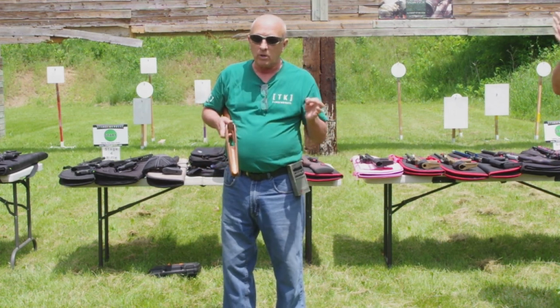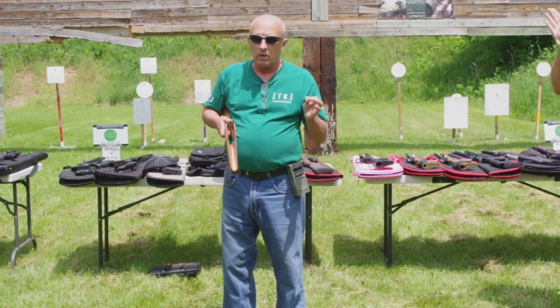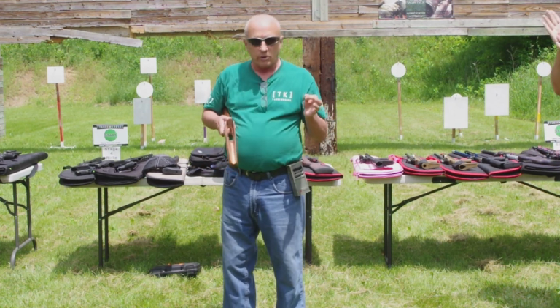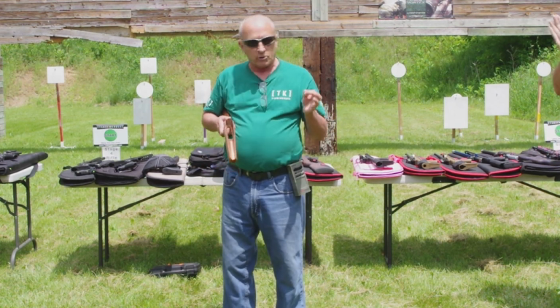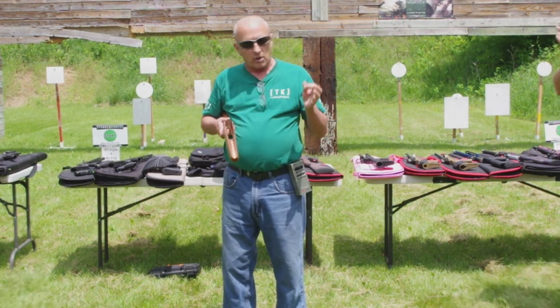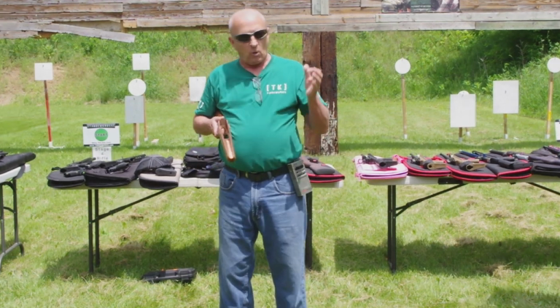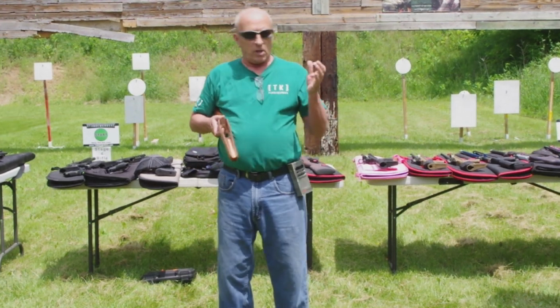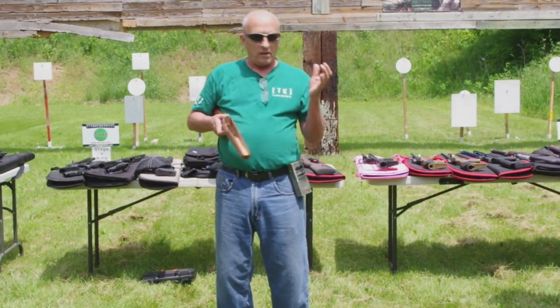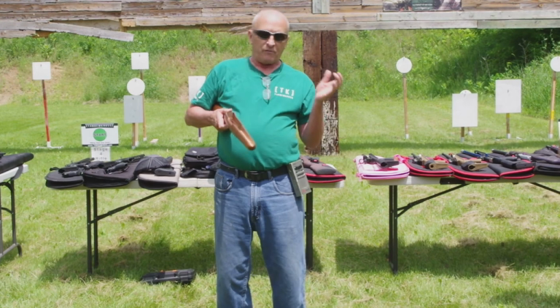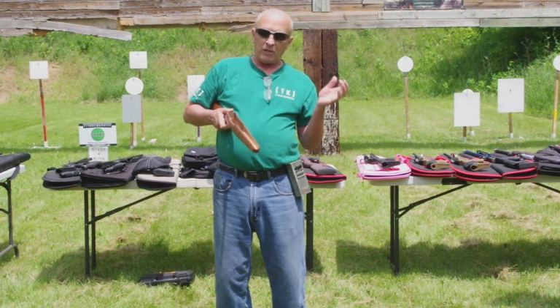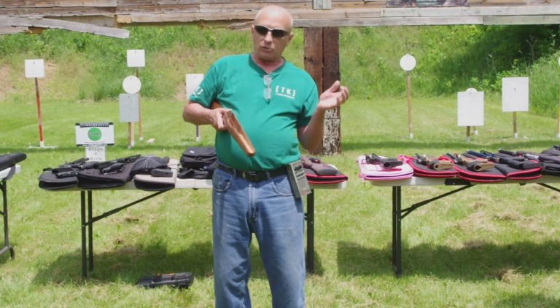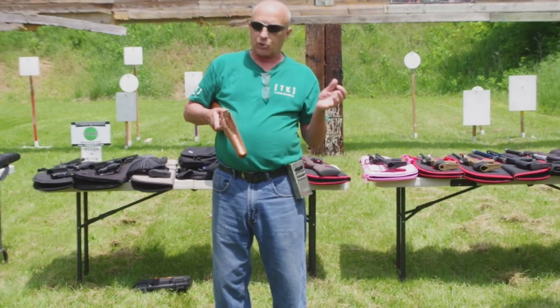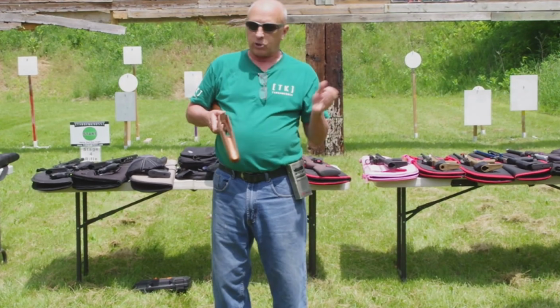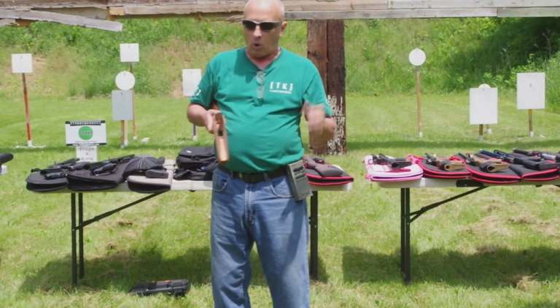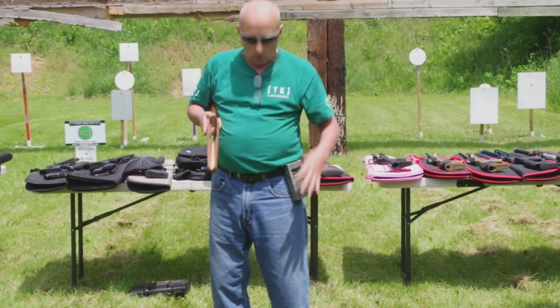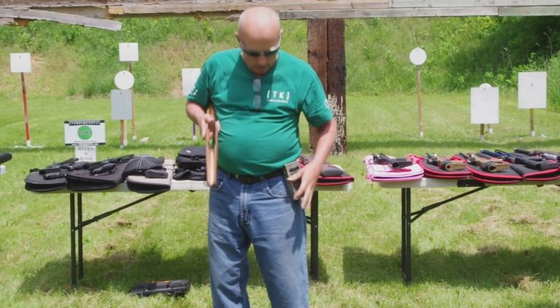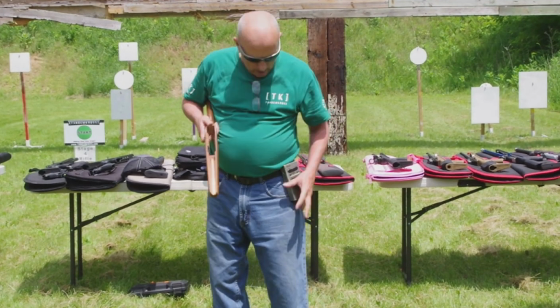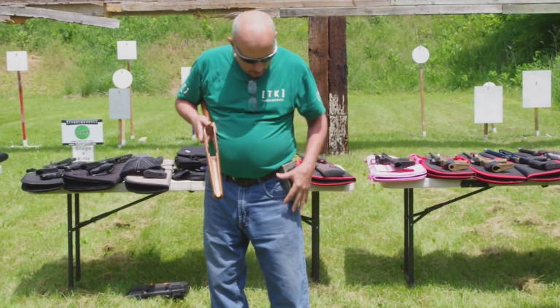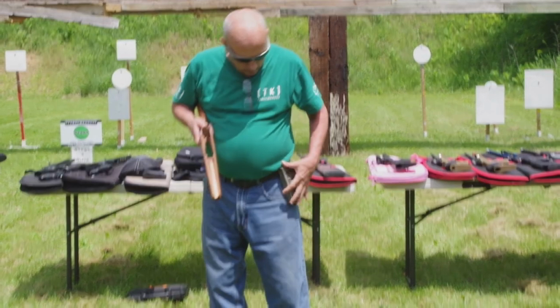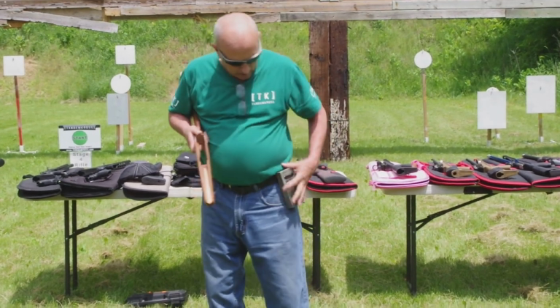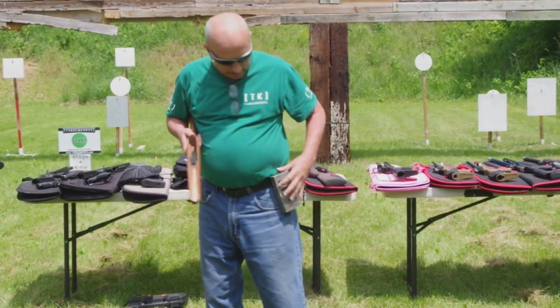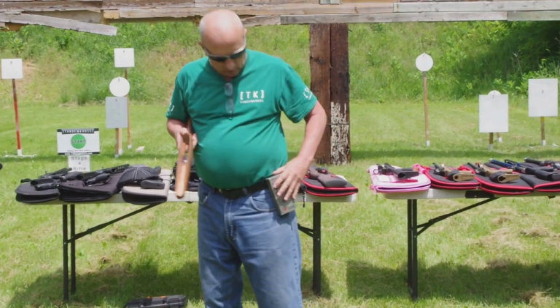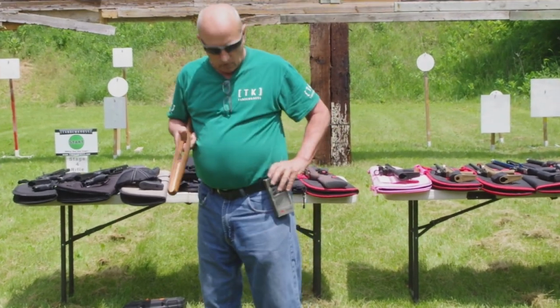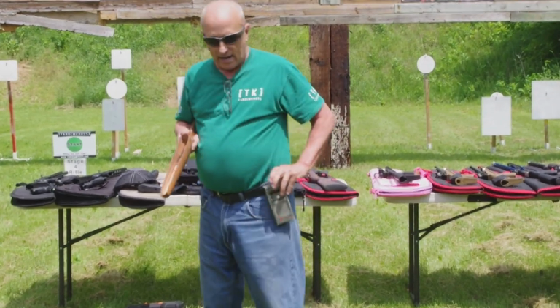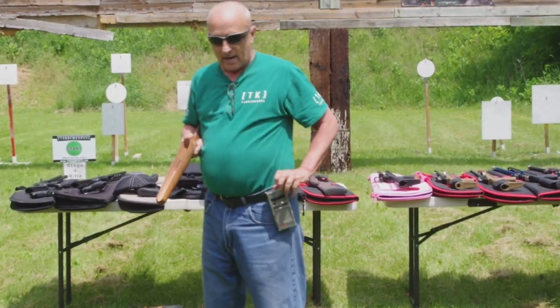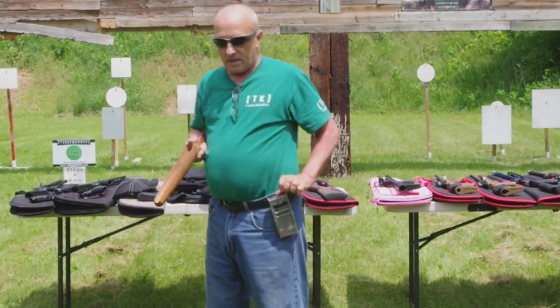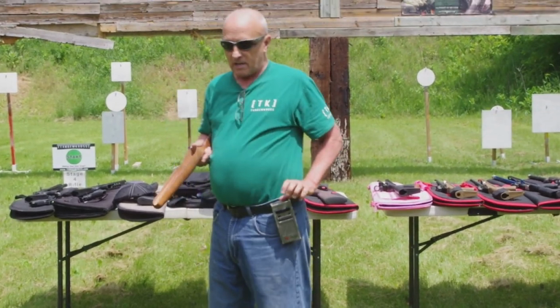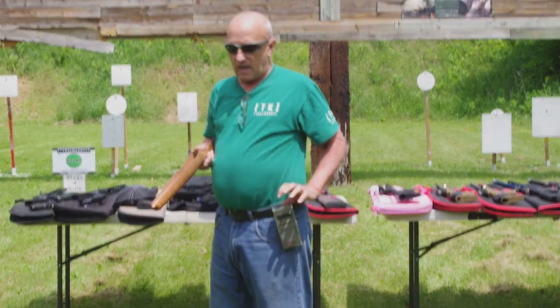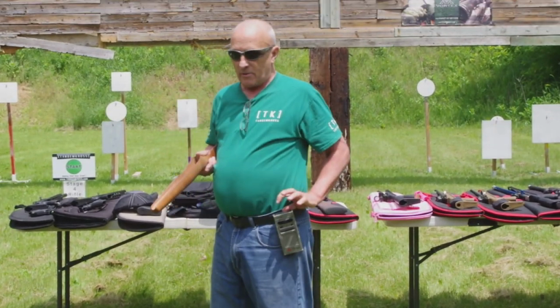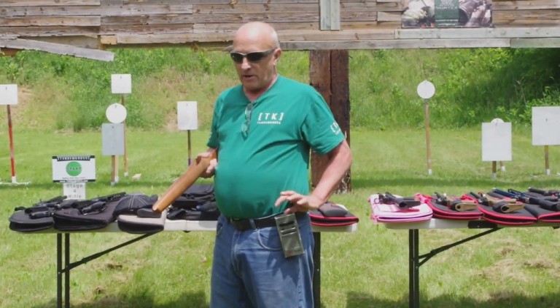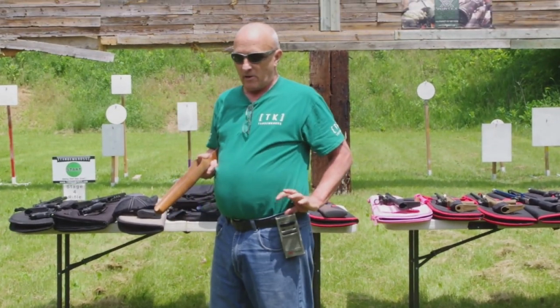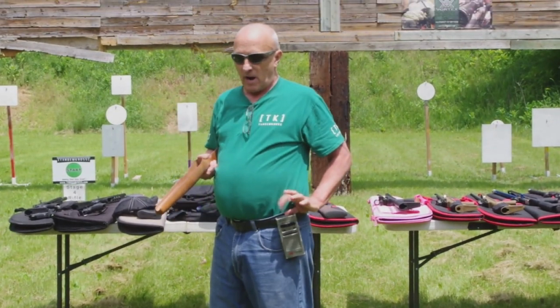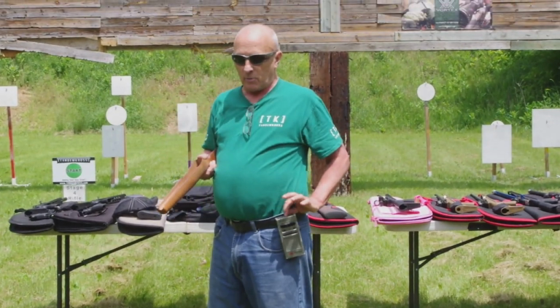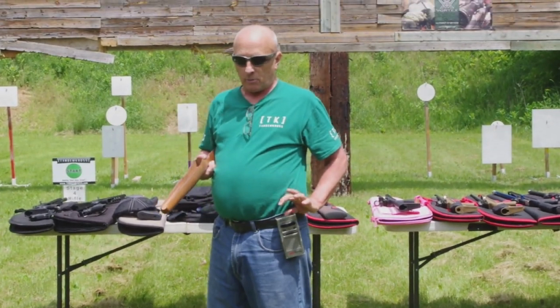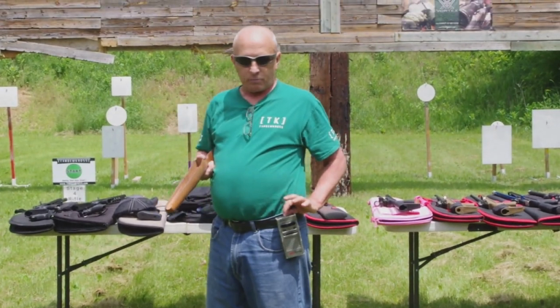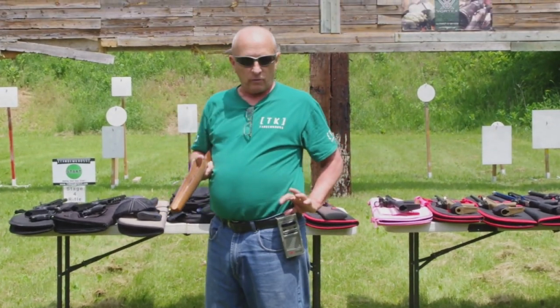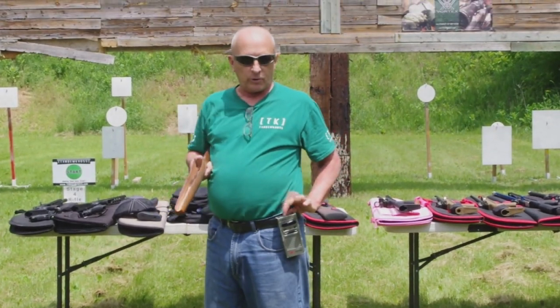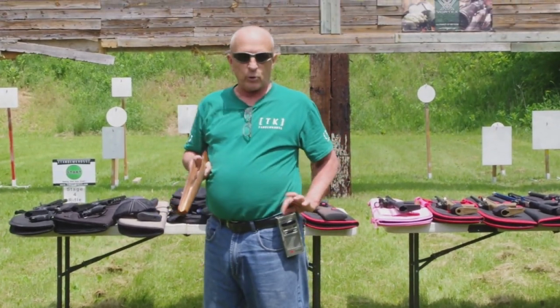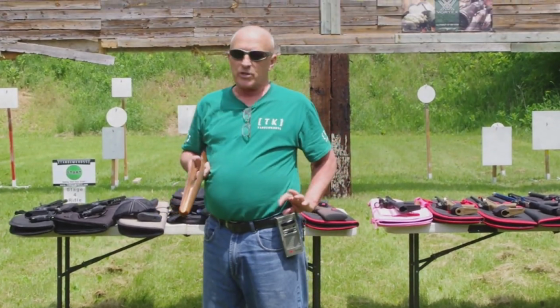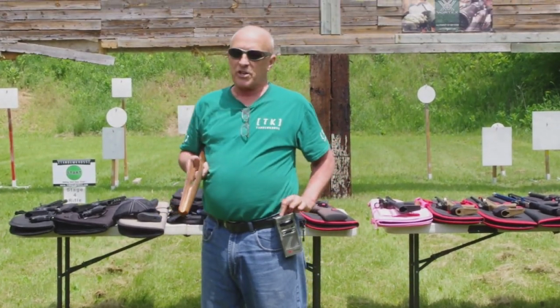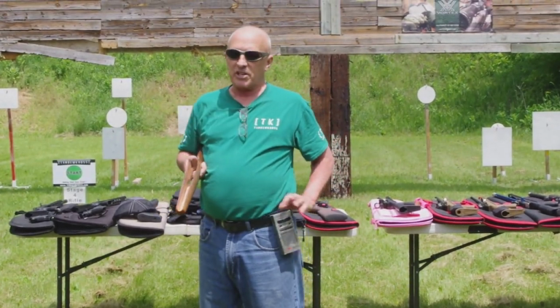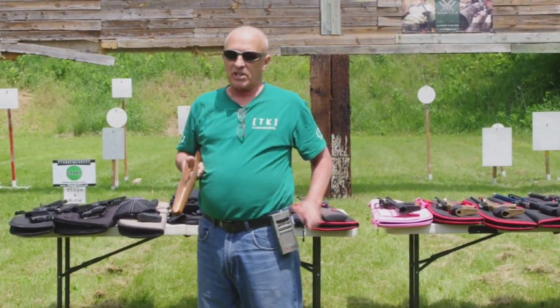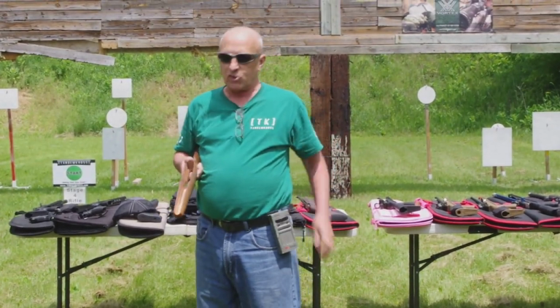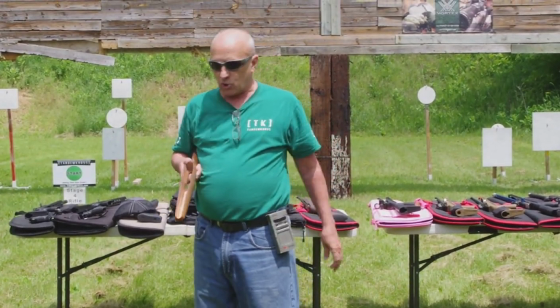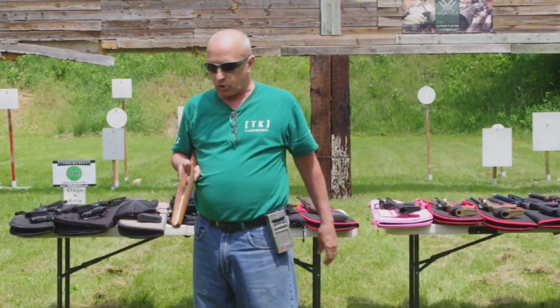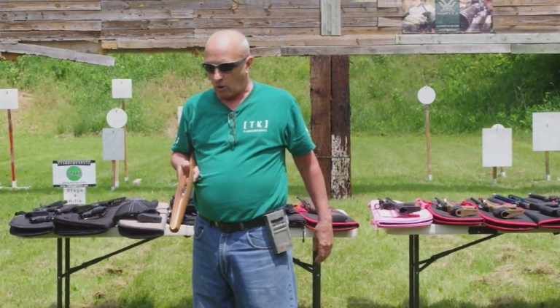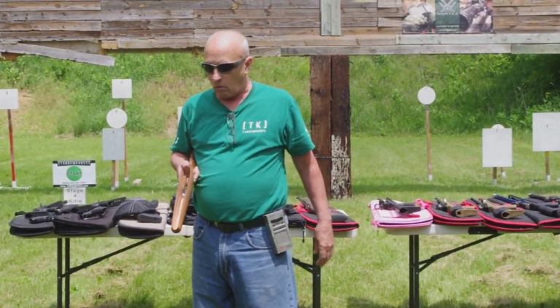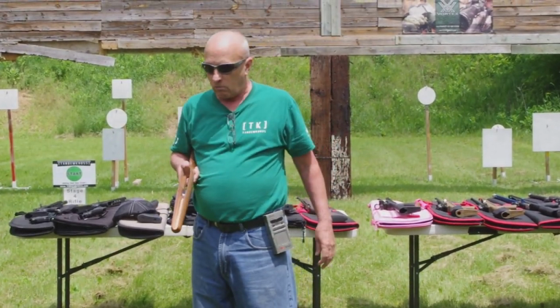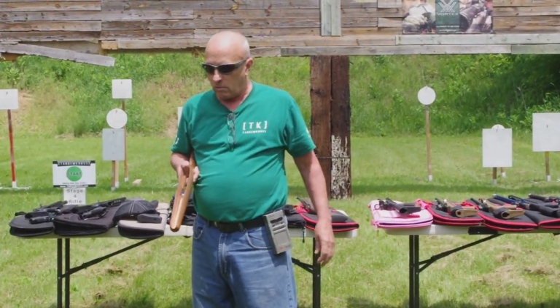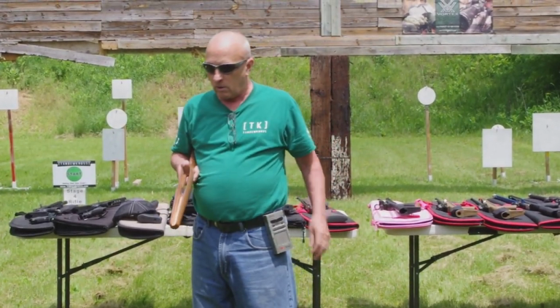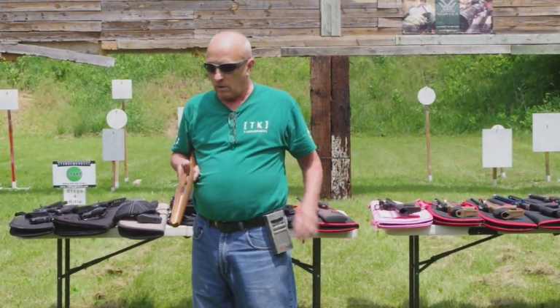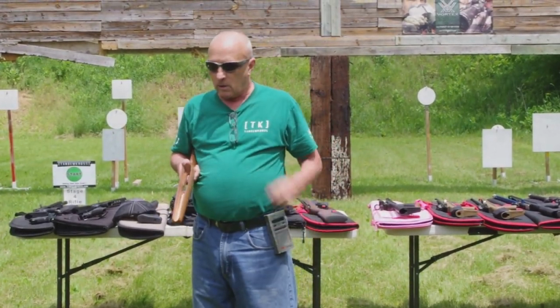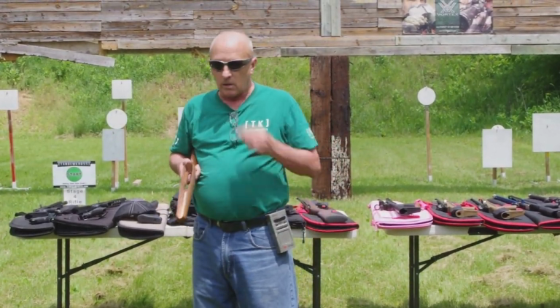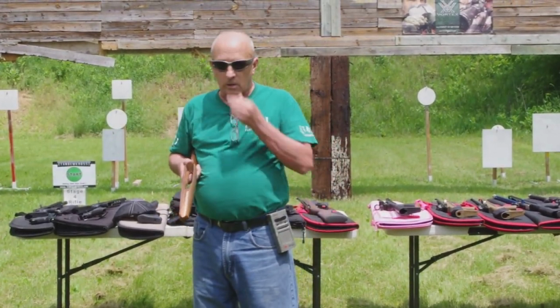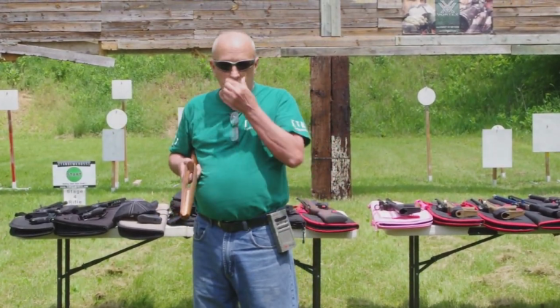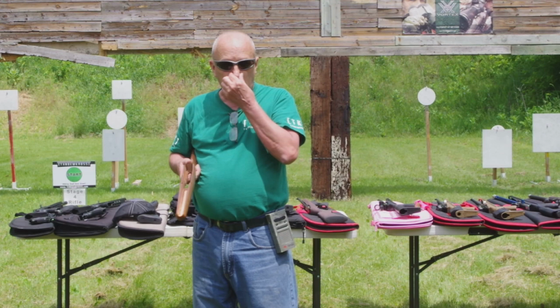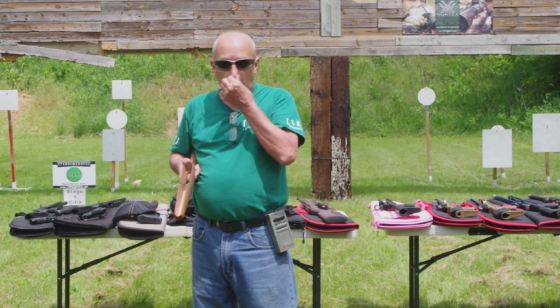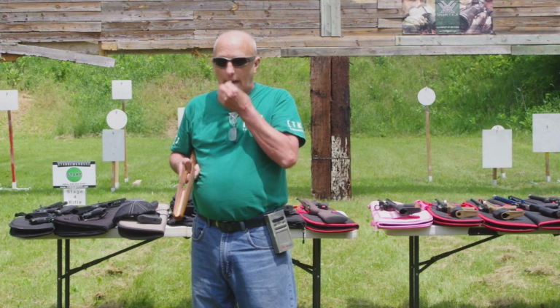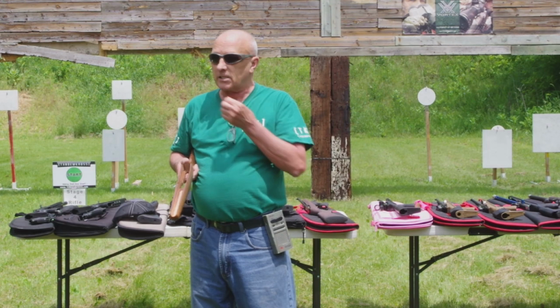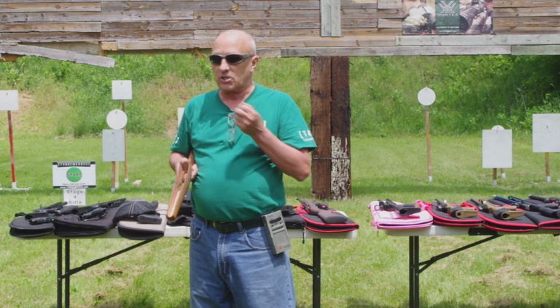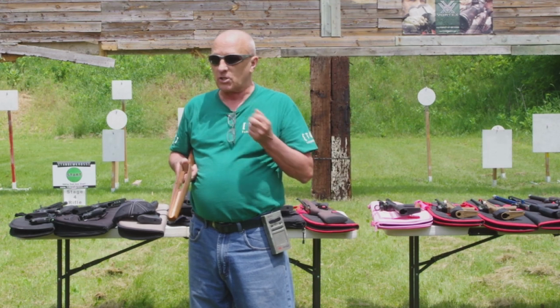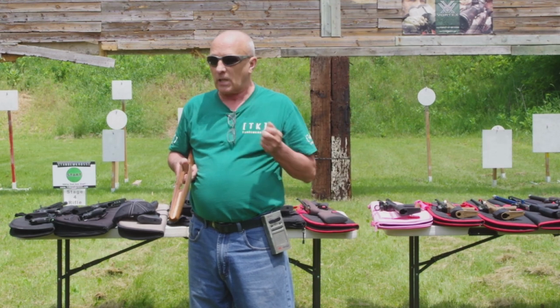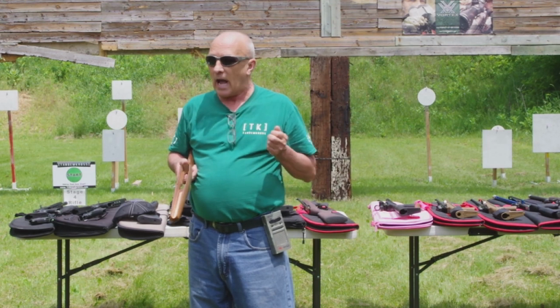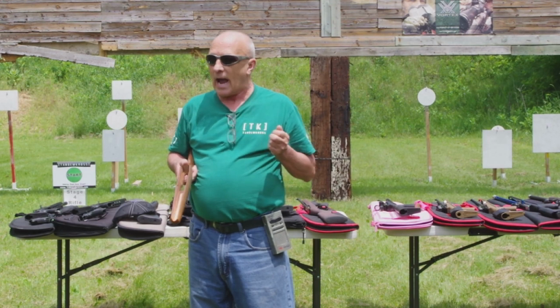You say, well, it feels slow. That's why I've got a timer here — I'm going to prove to you that it isn't slow, because the clock doesn't lie.